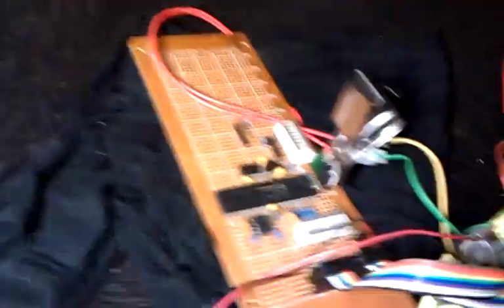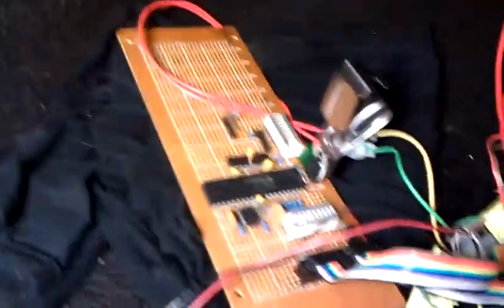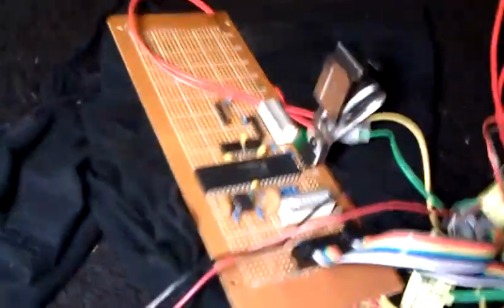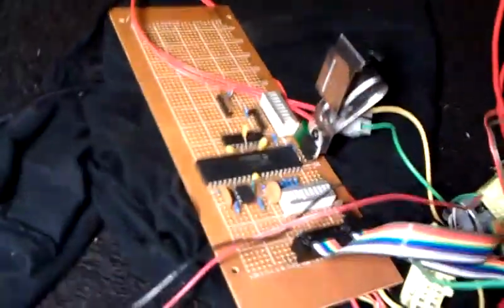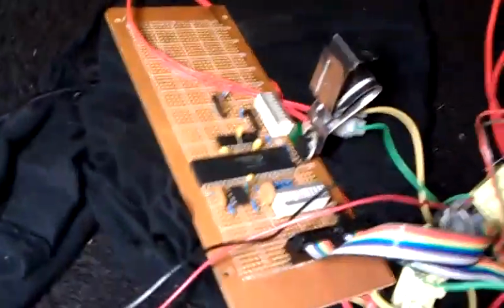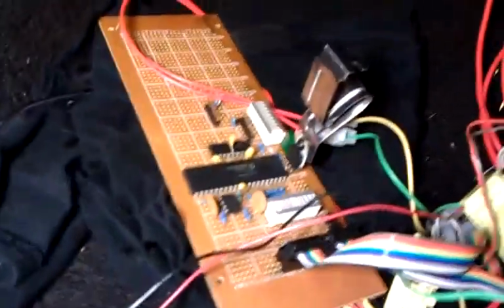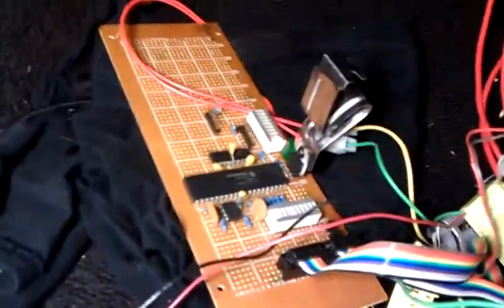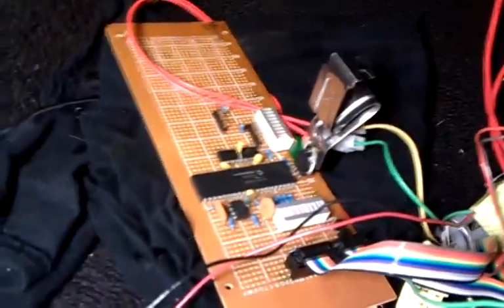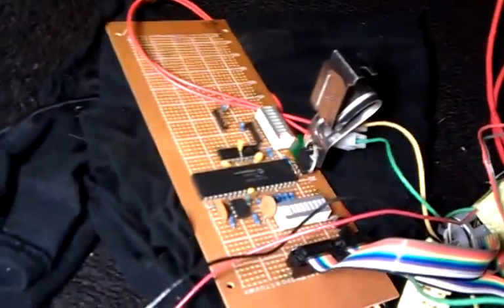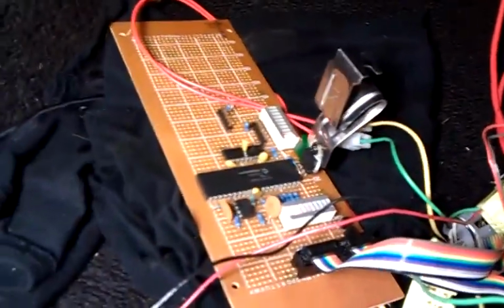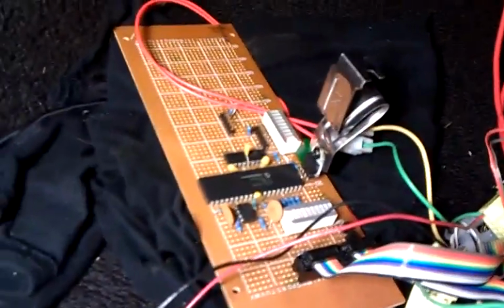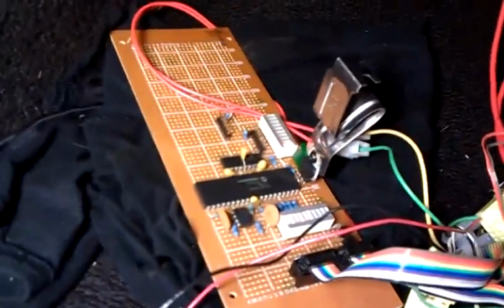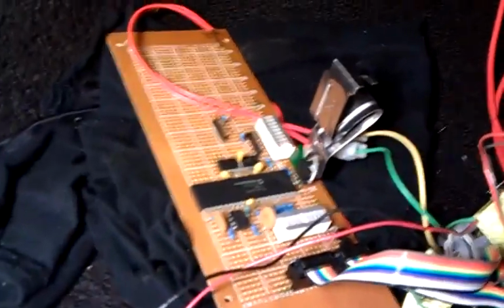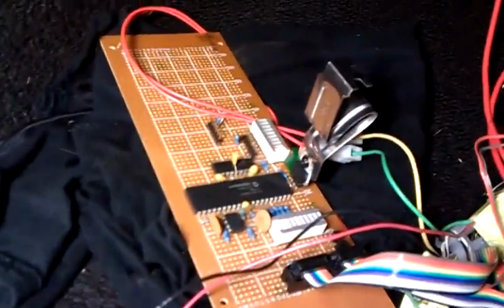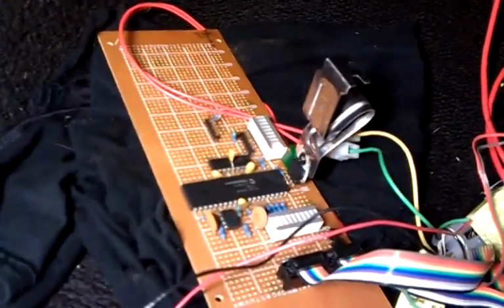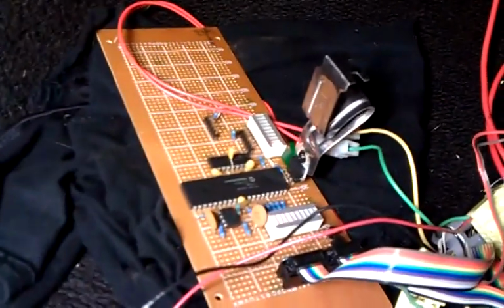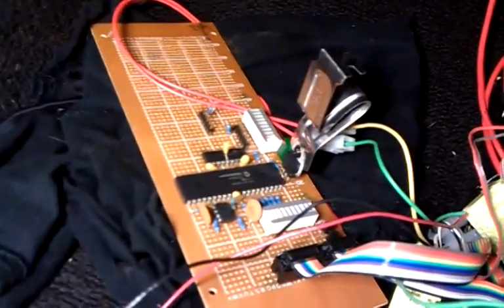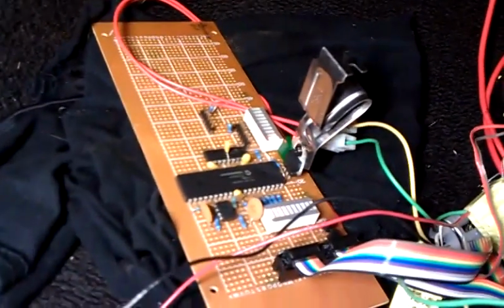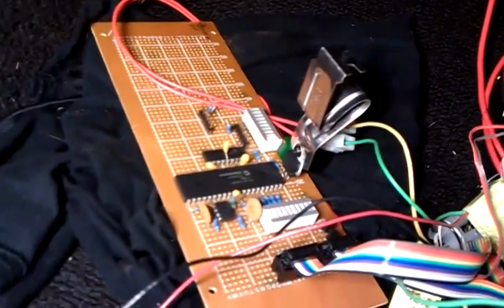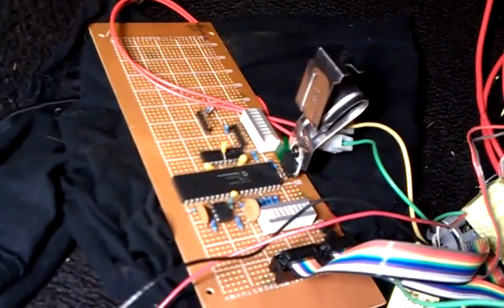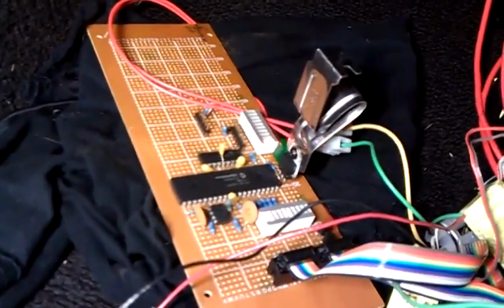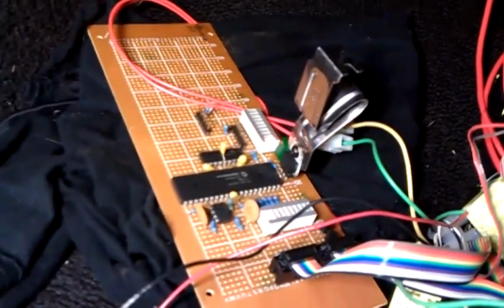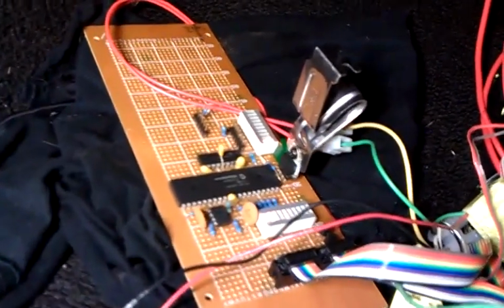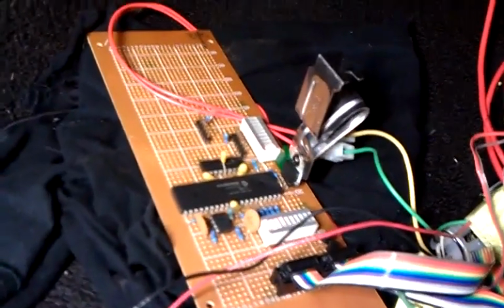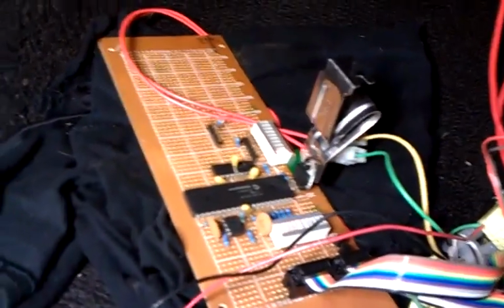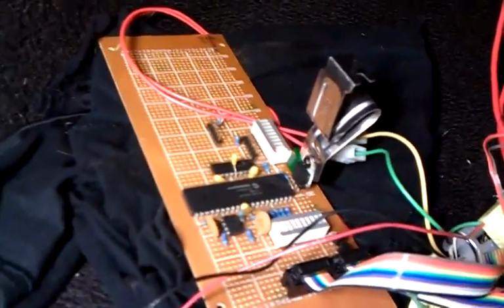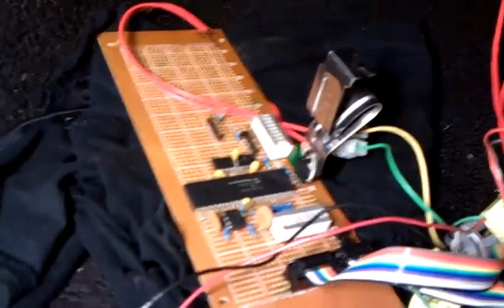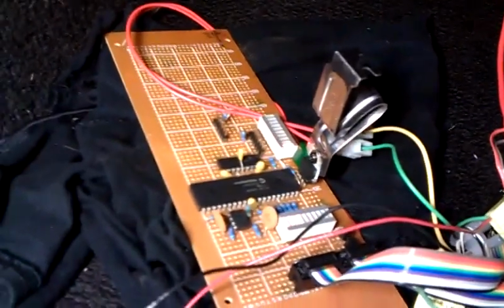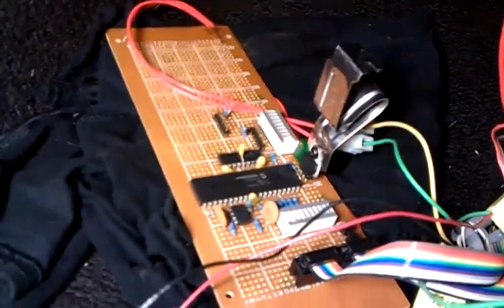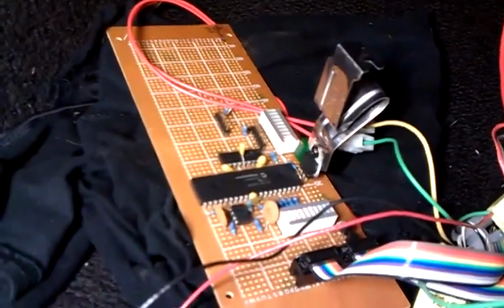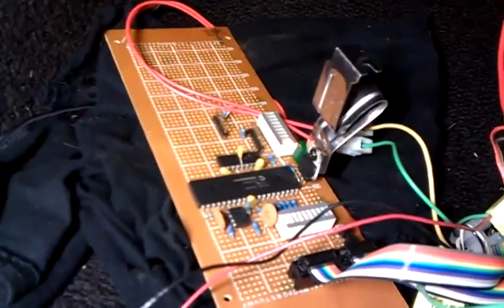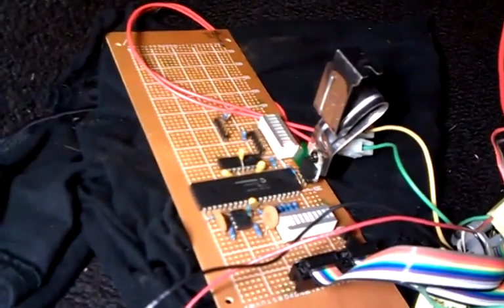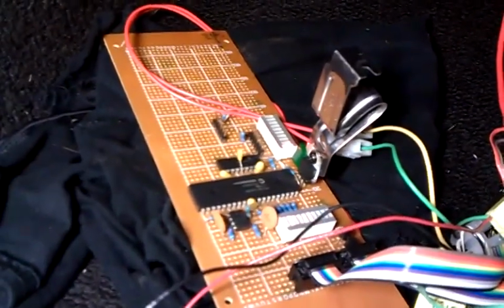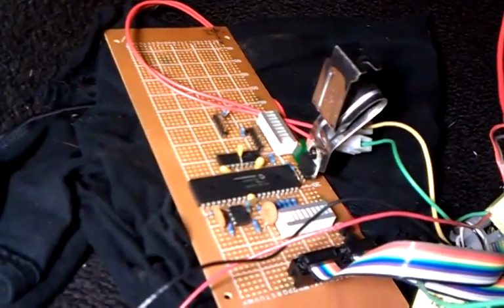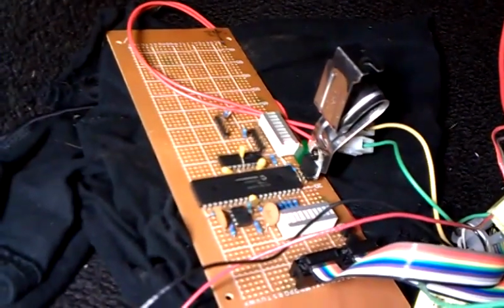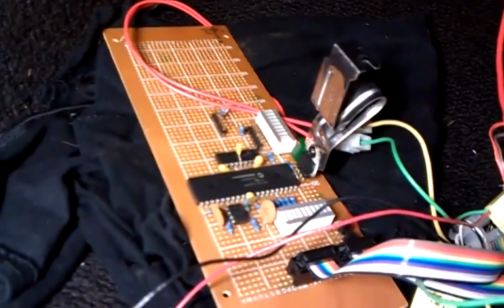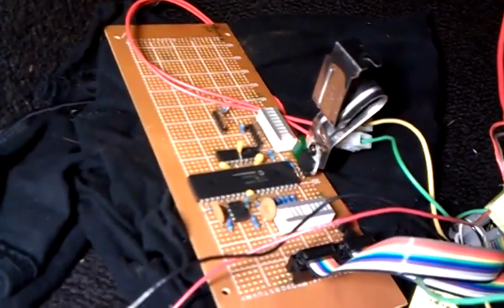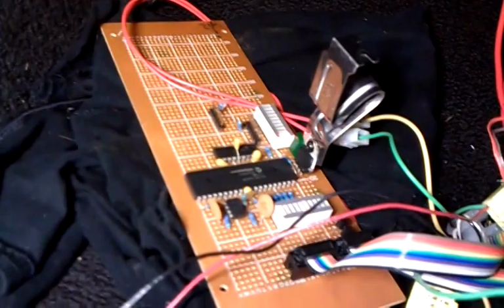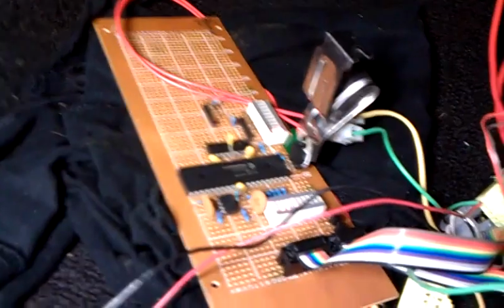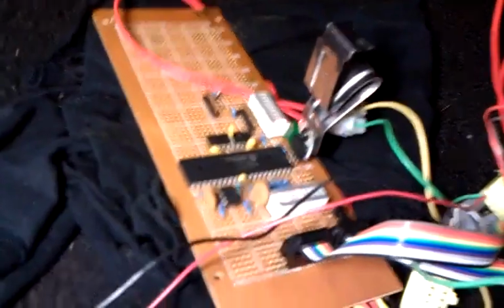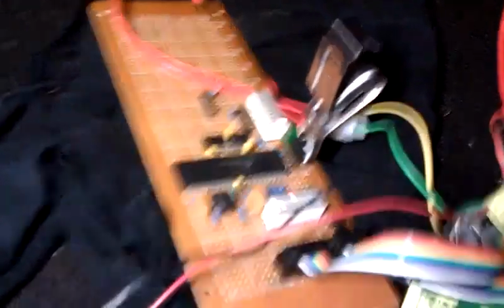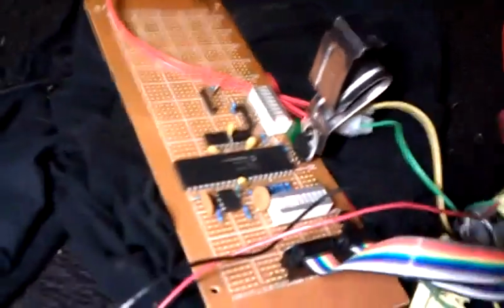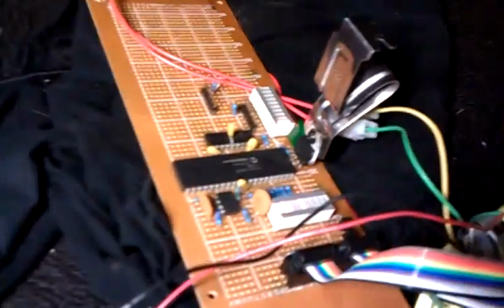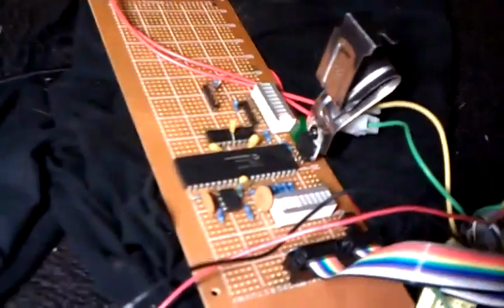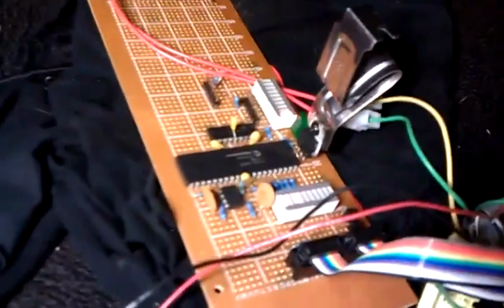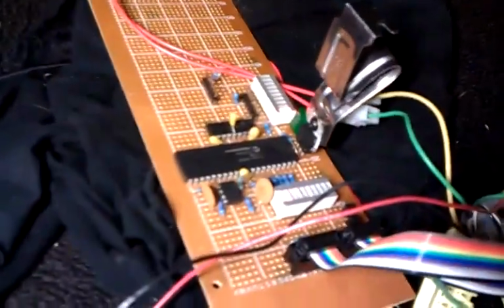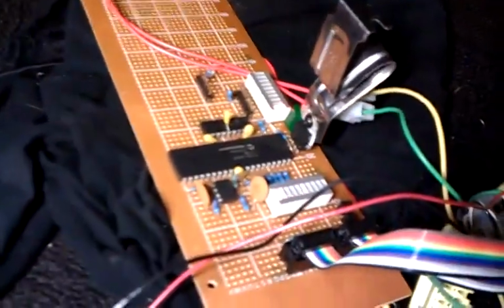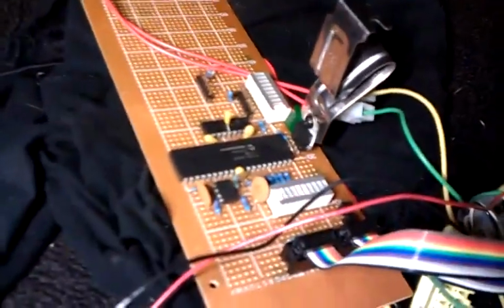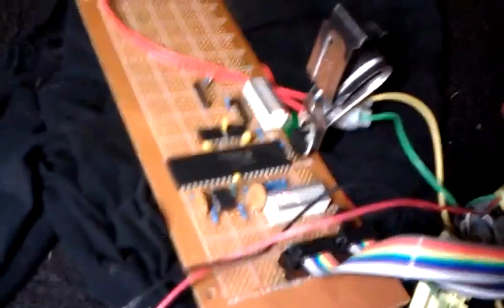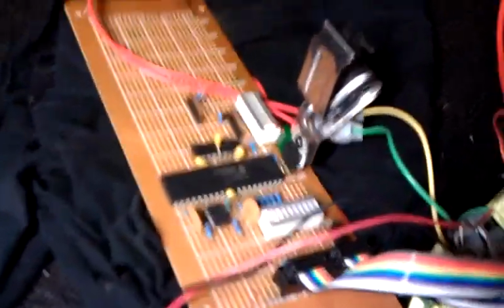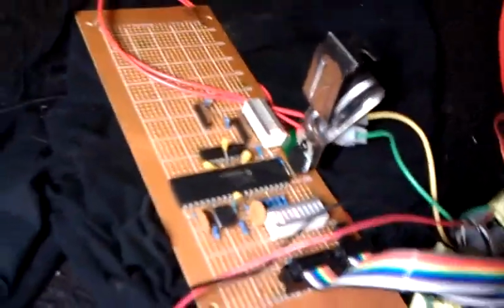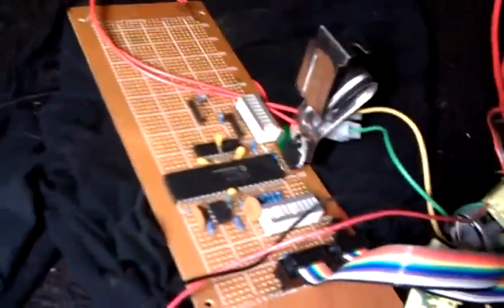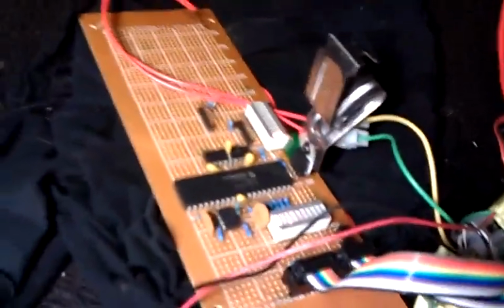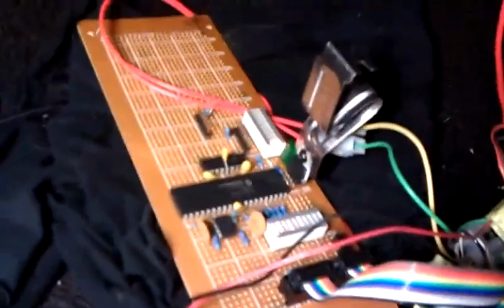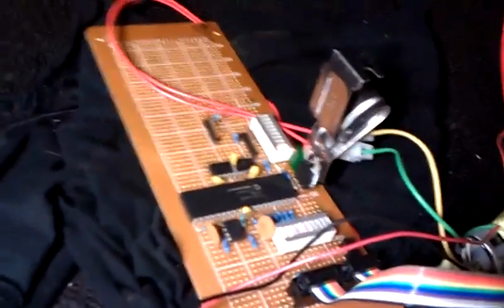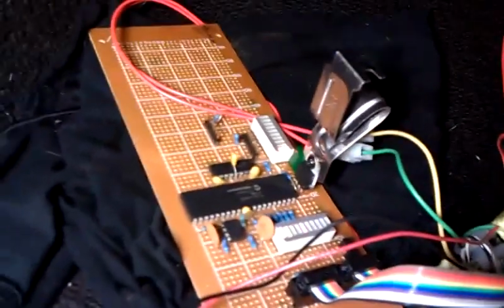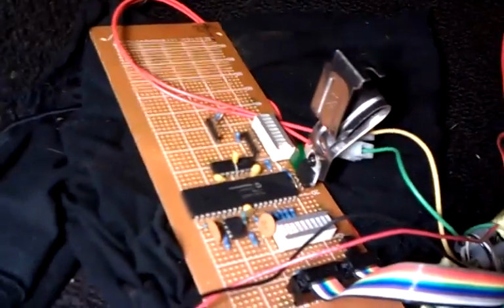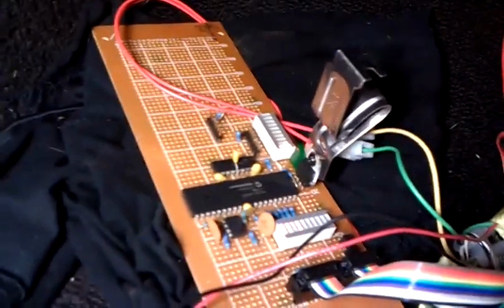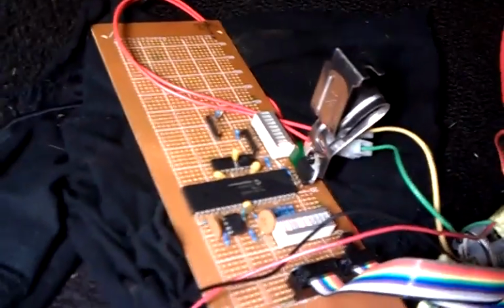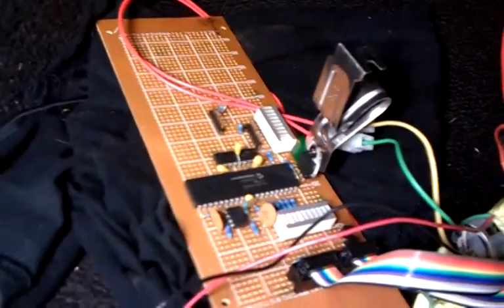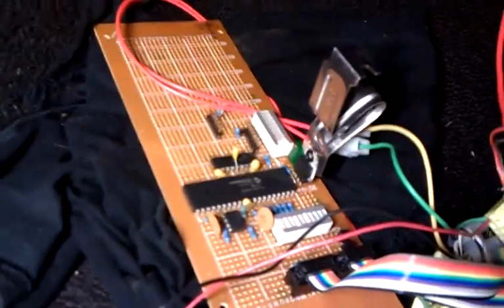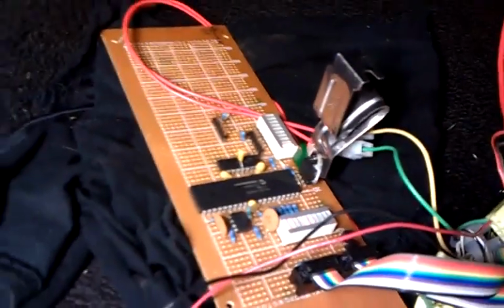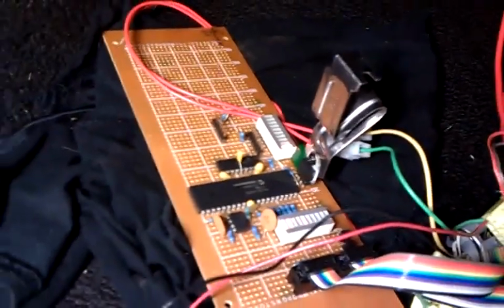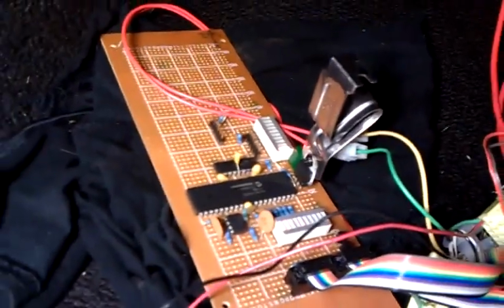Here's my ECU, now on a Vero board. I've made some changes to the software and to the circuit to add a bunch of new features.